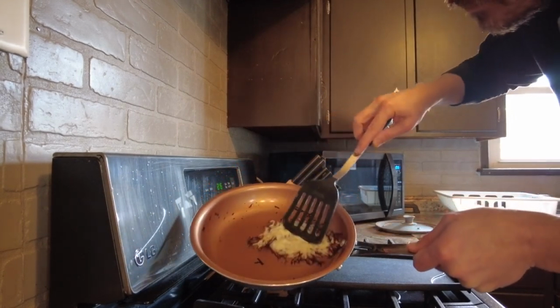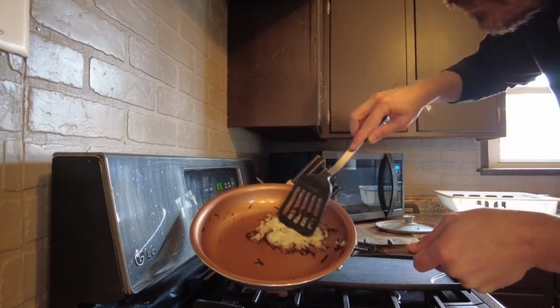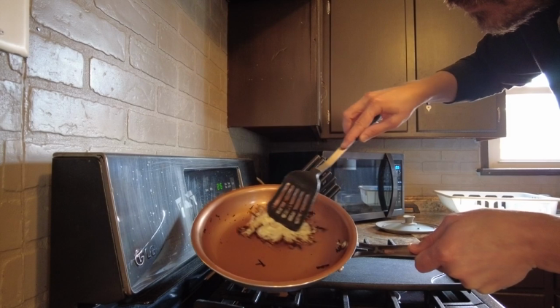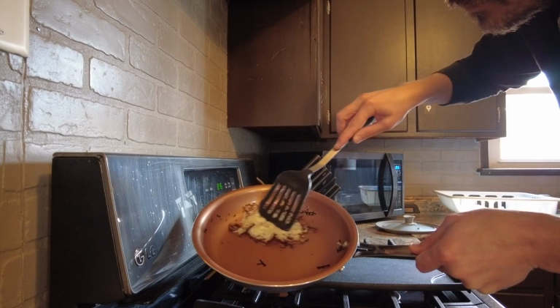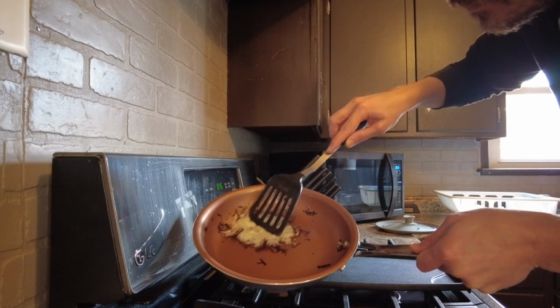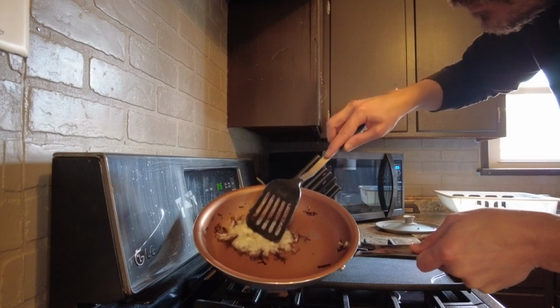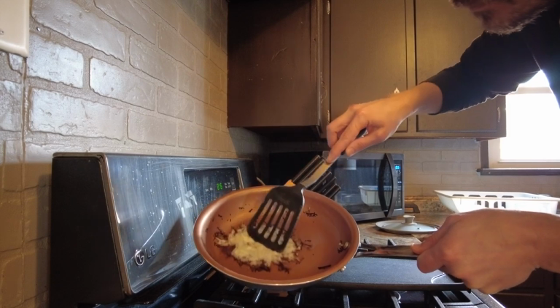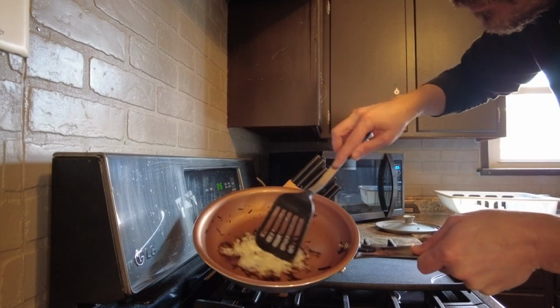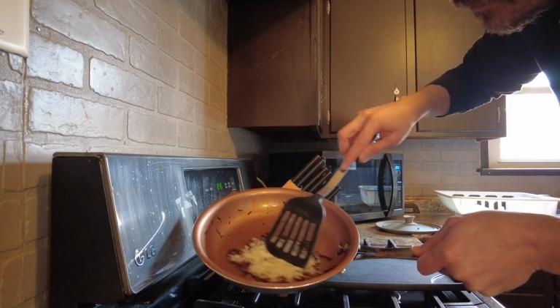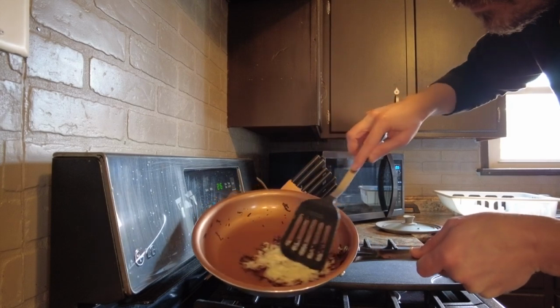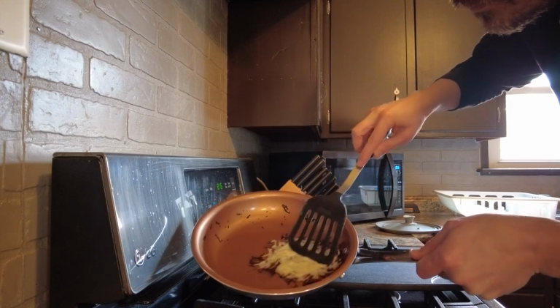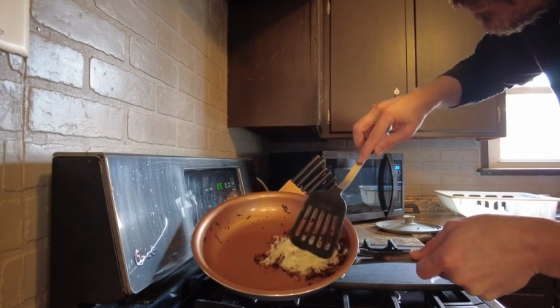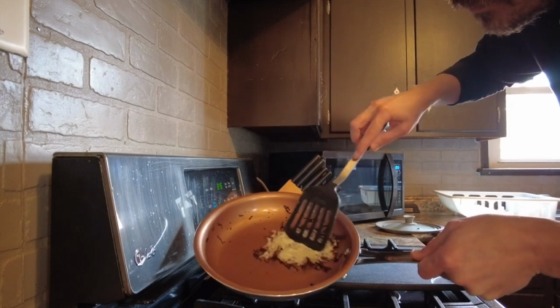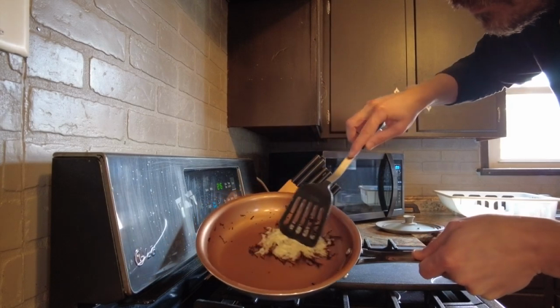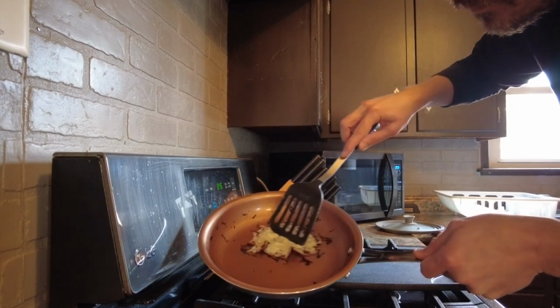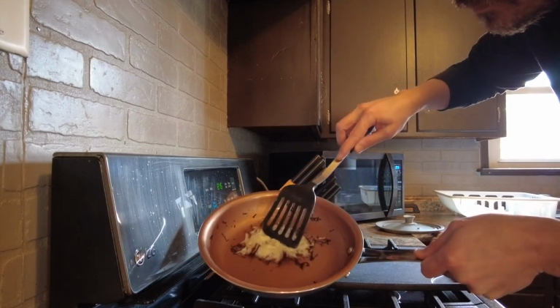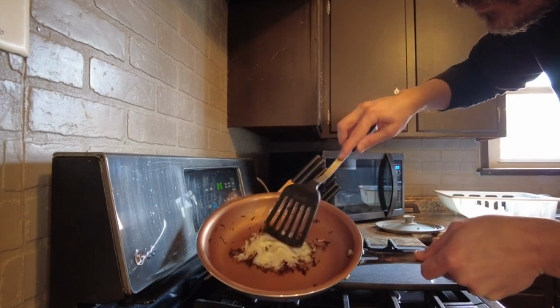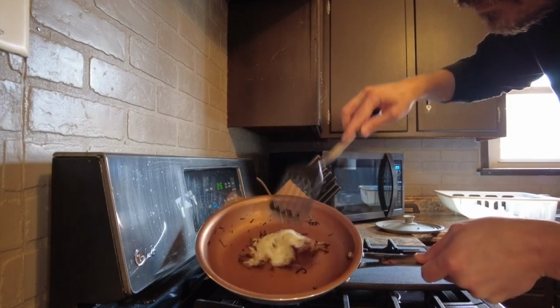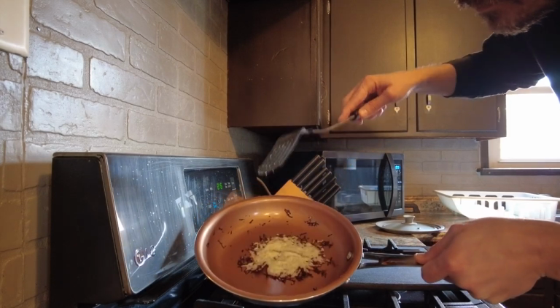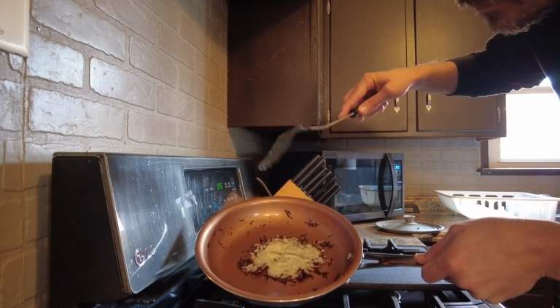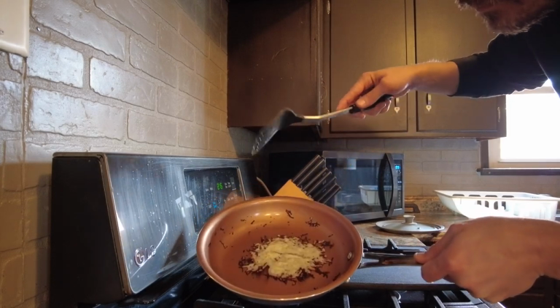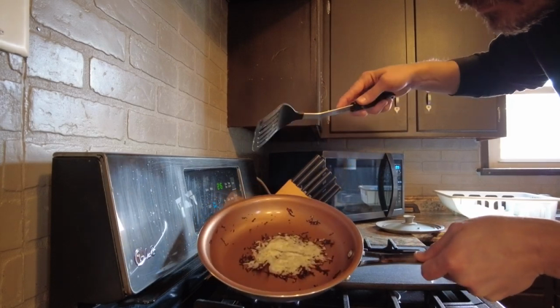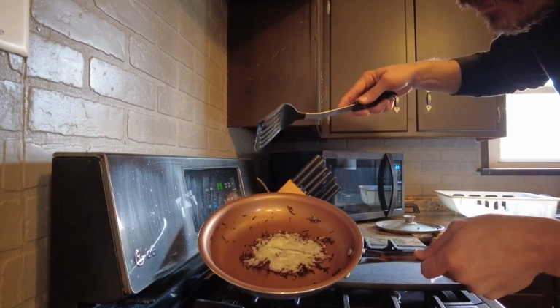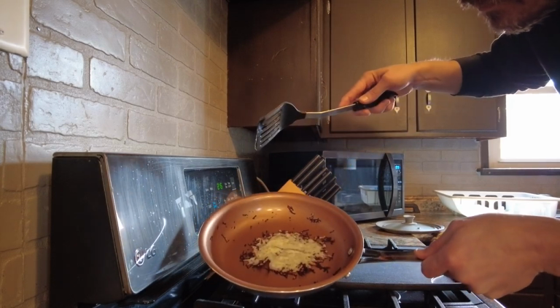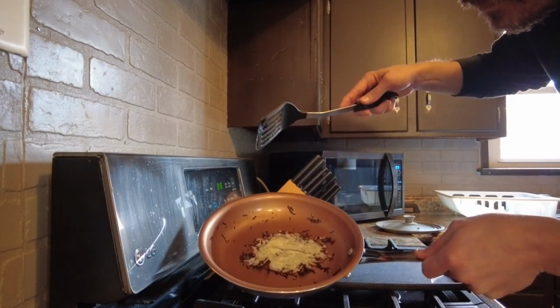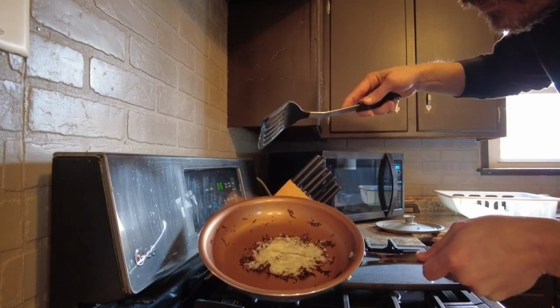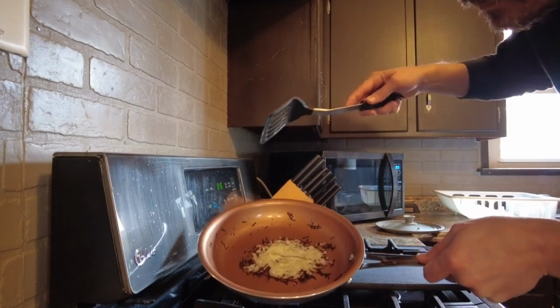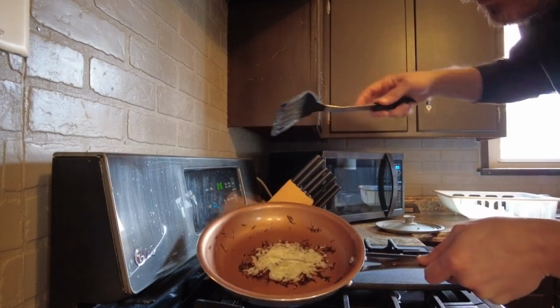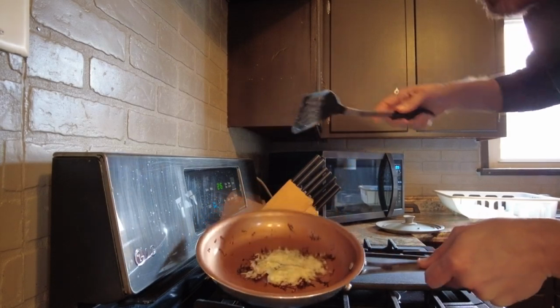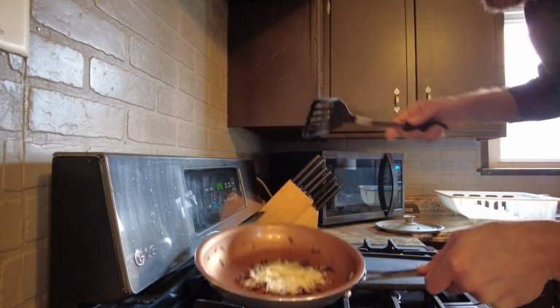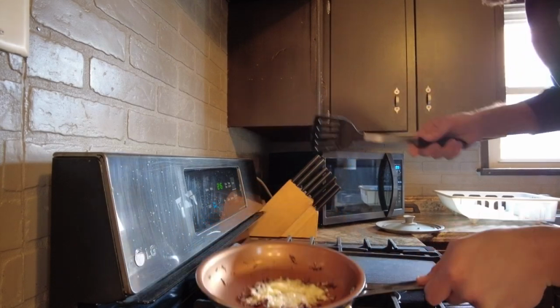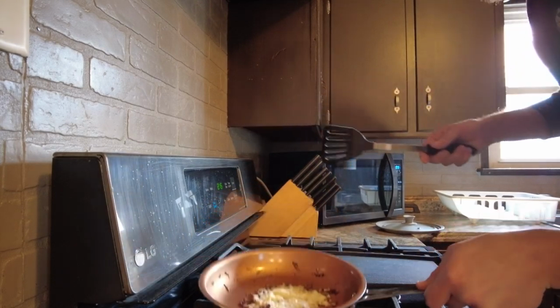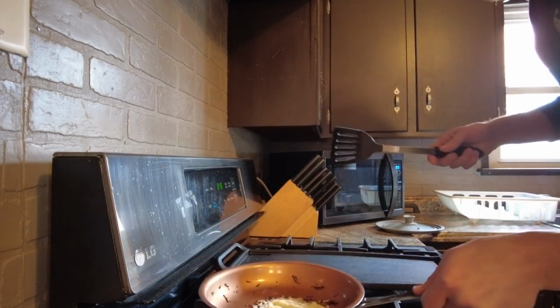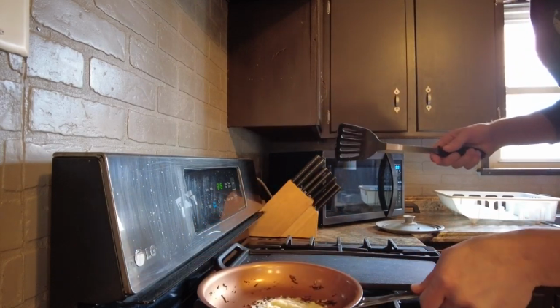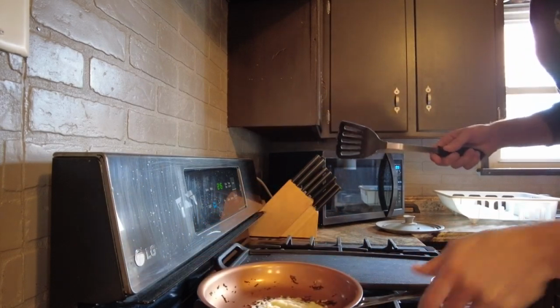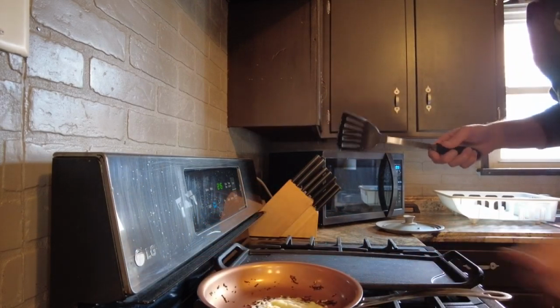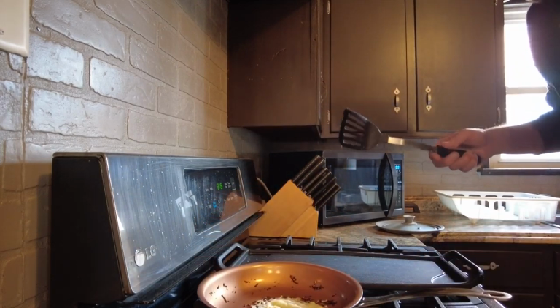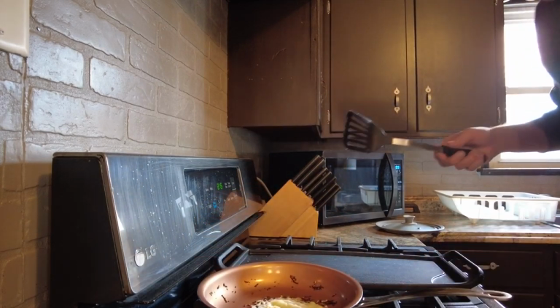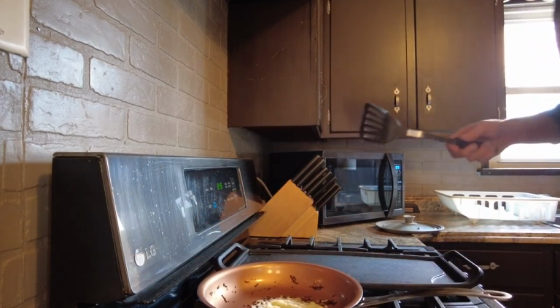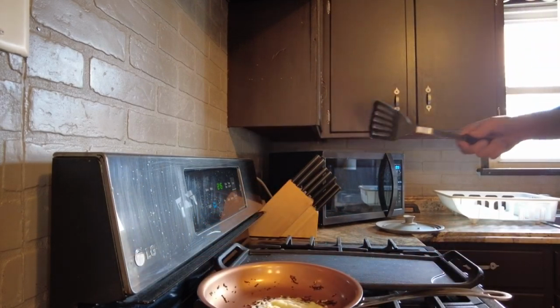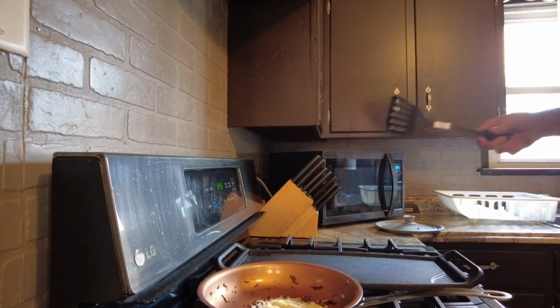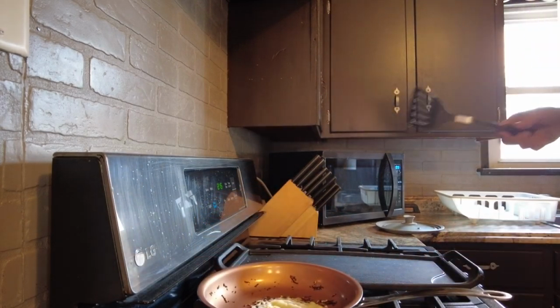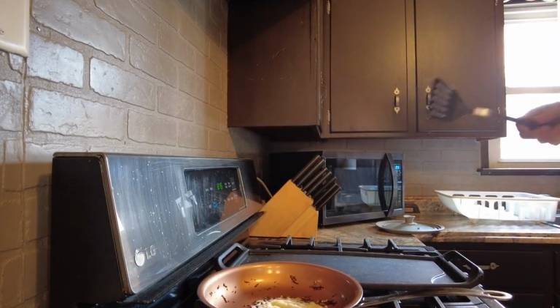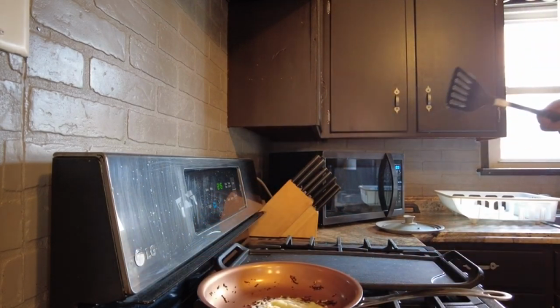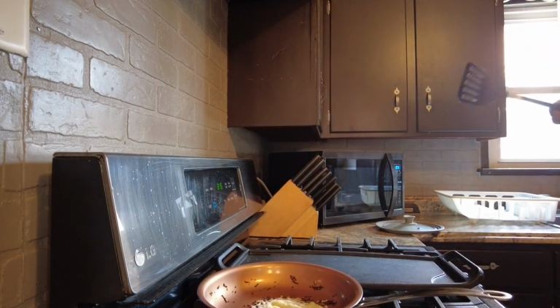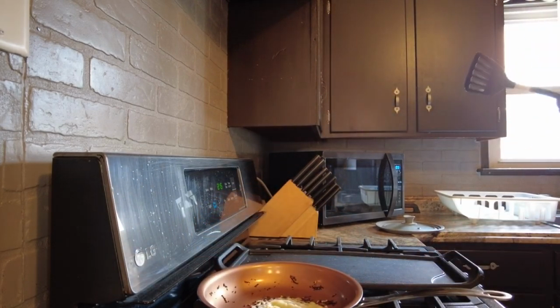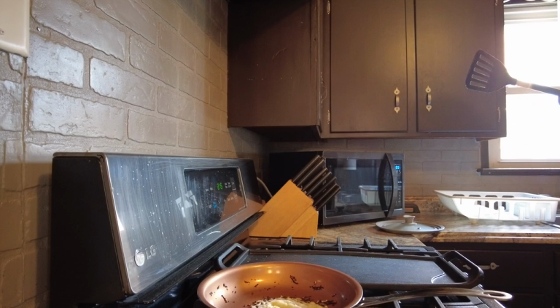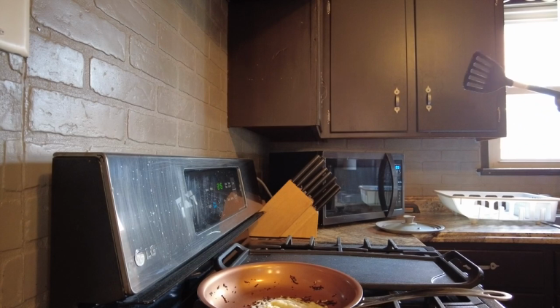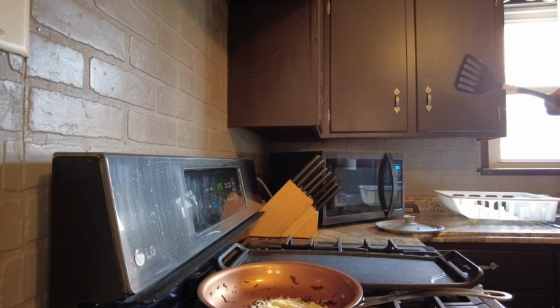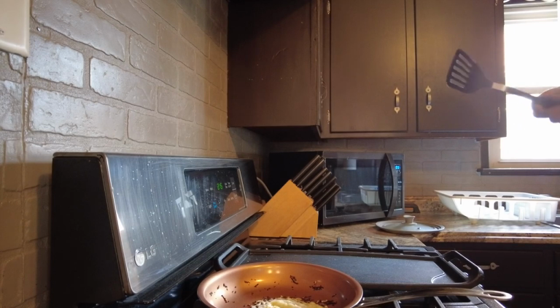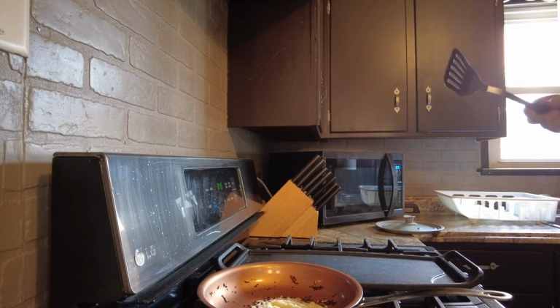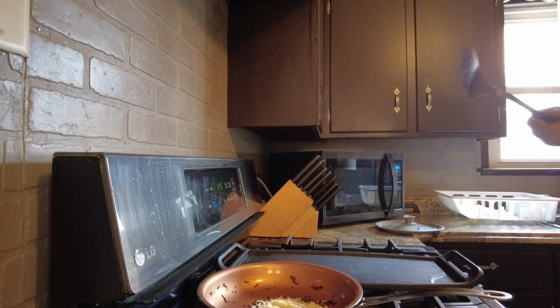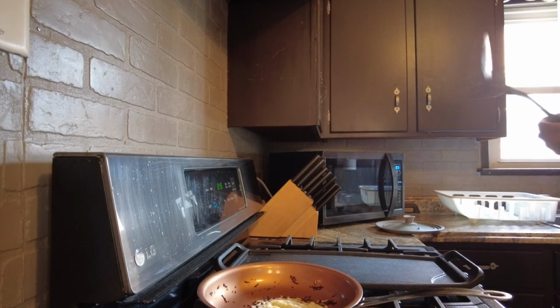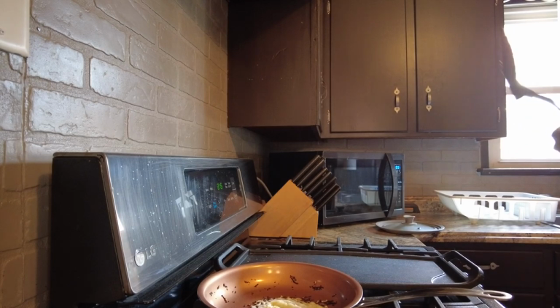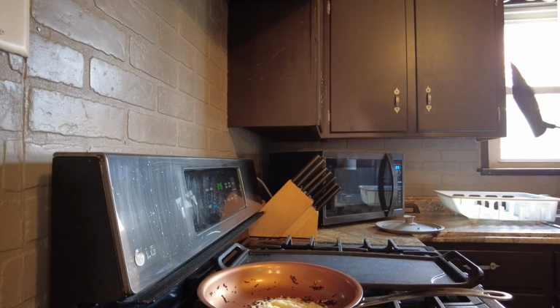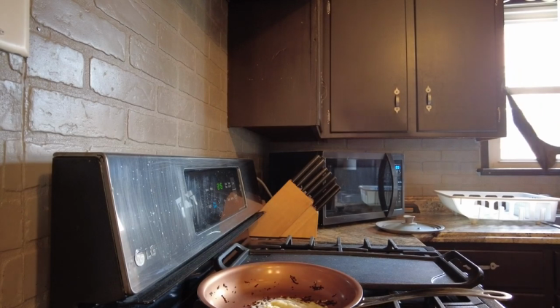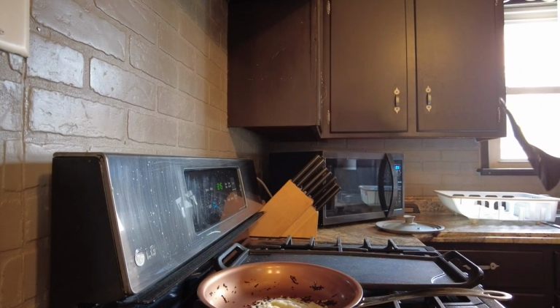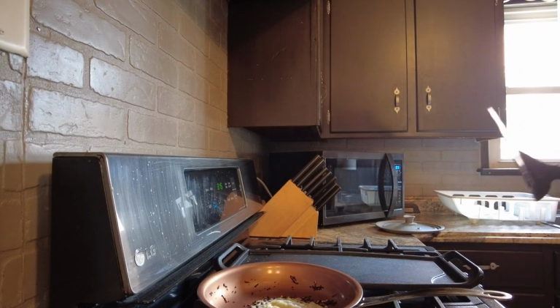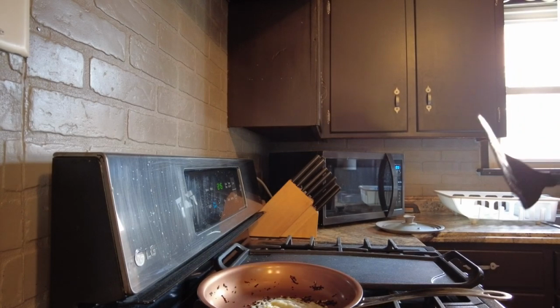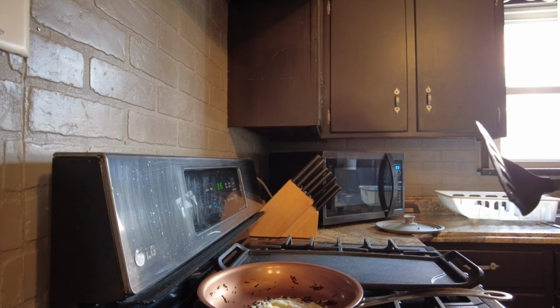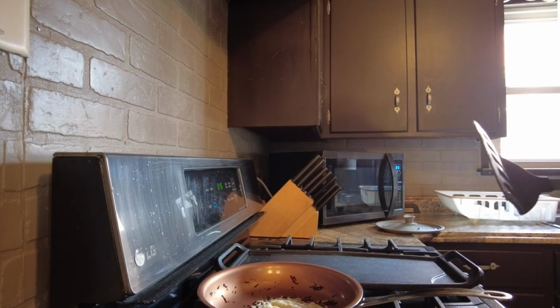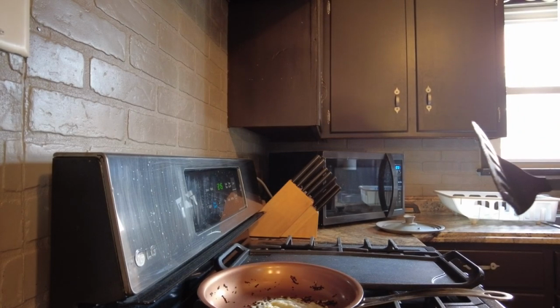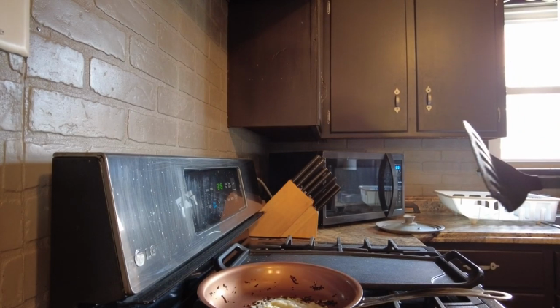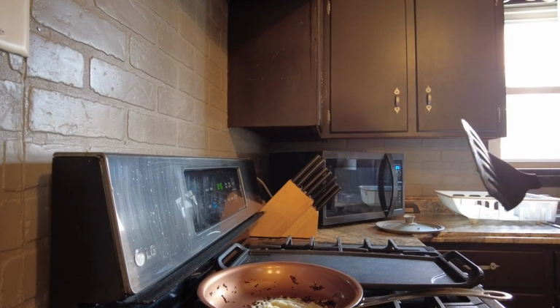Every egg I've ever cooked with this, I didn't need to actually spatula the egg off of it — I could just slide it off. And the same thing with this cheese test.